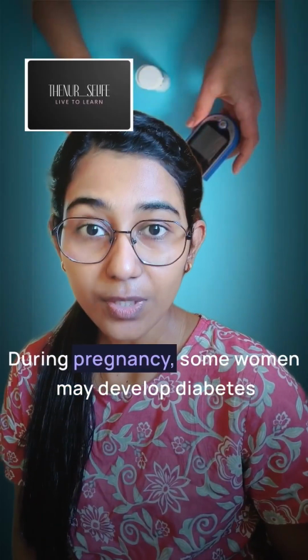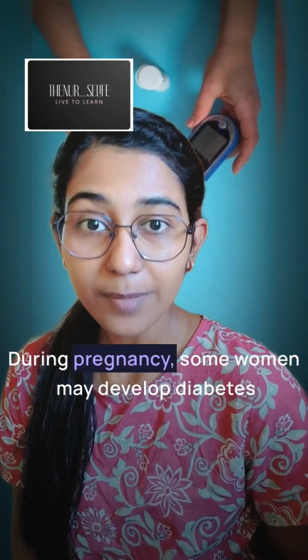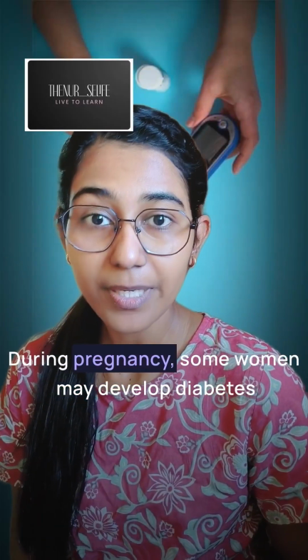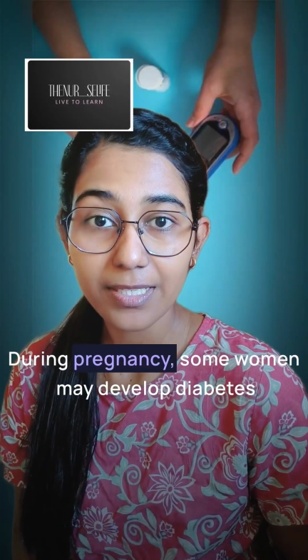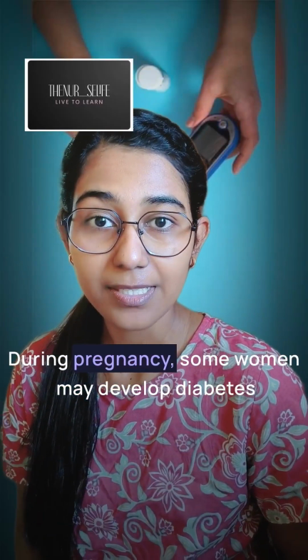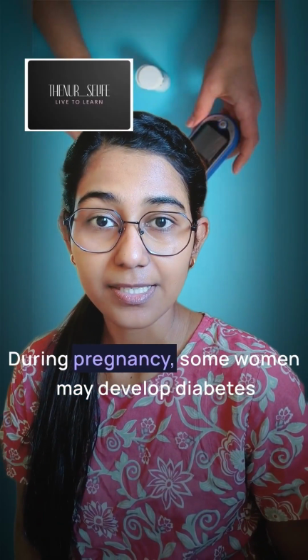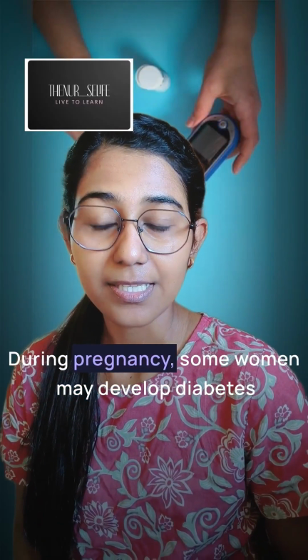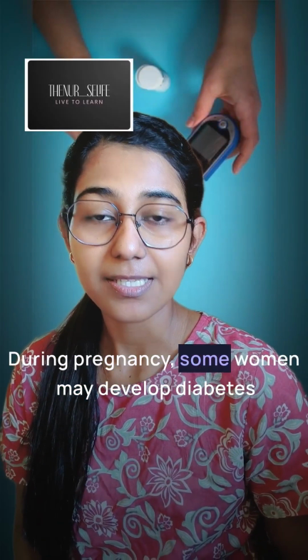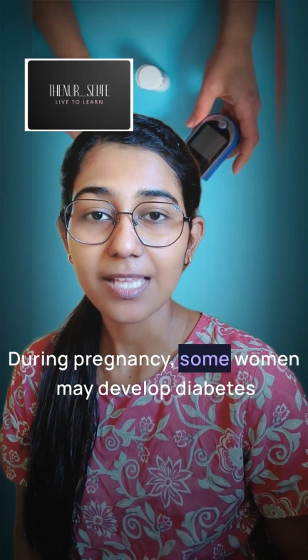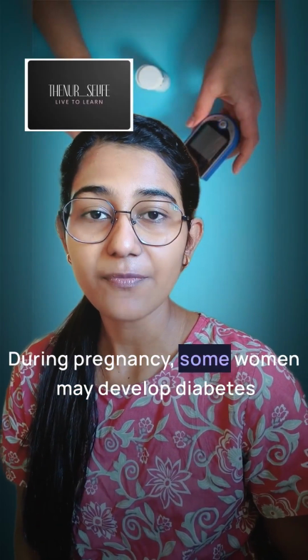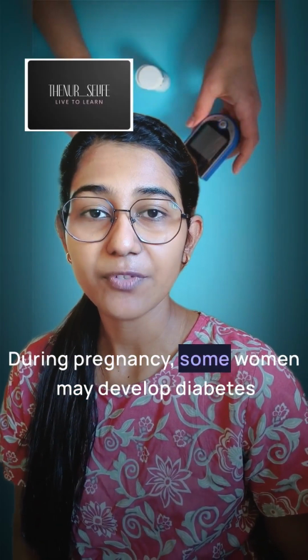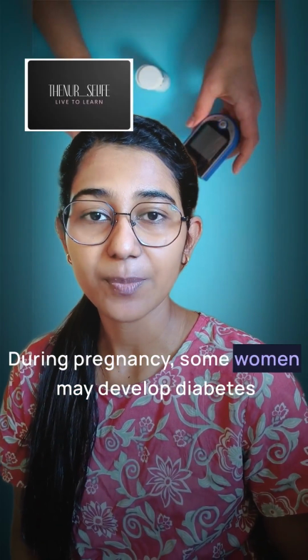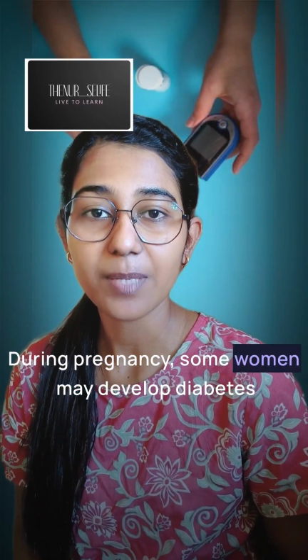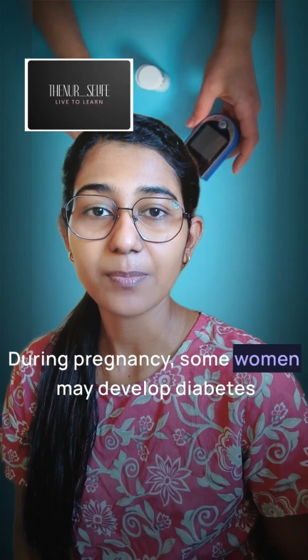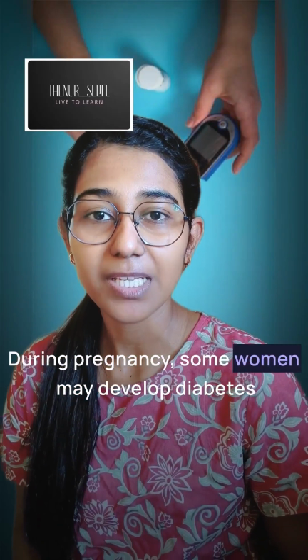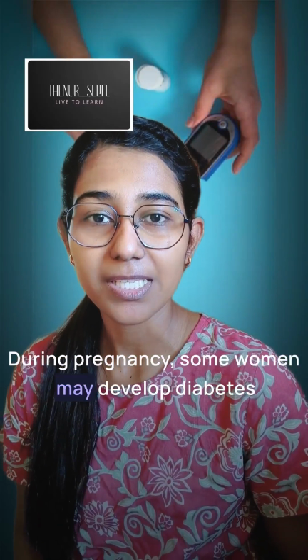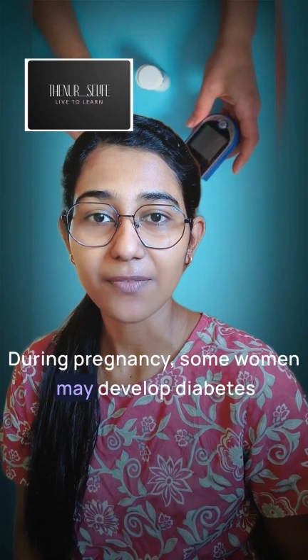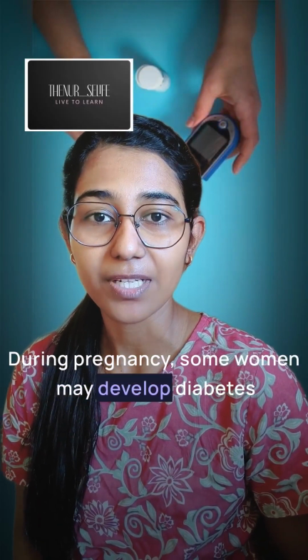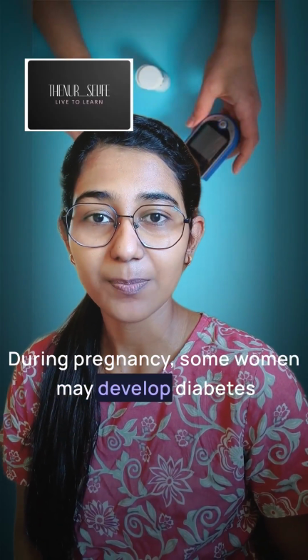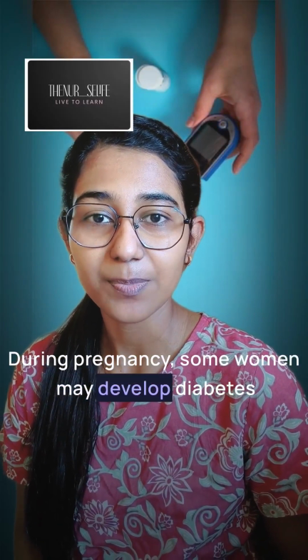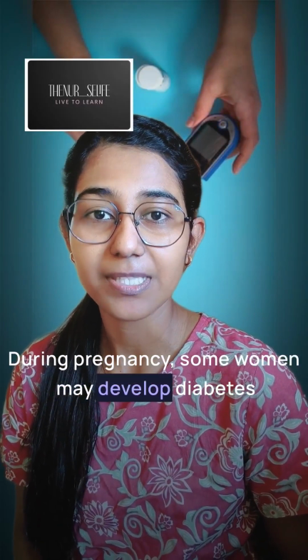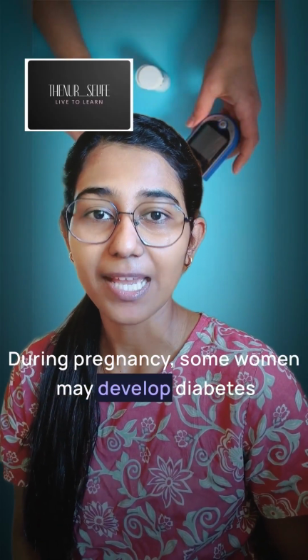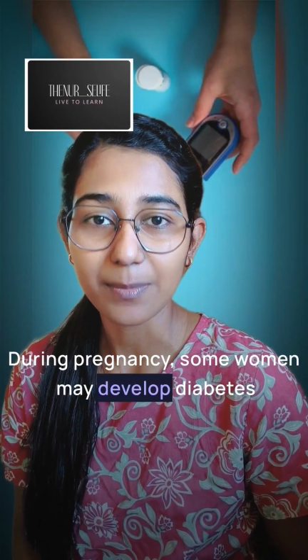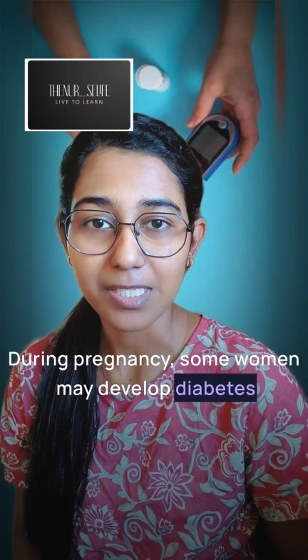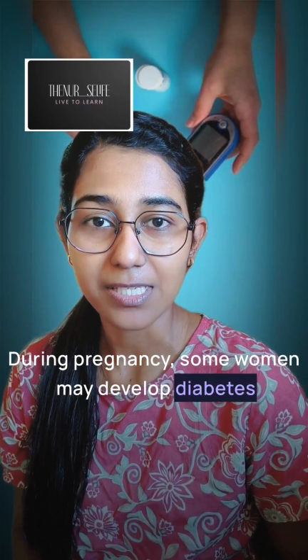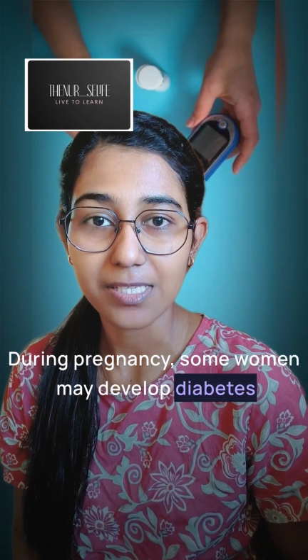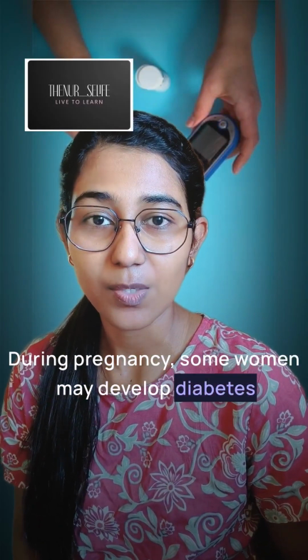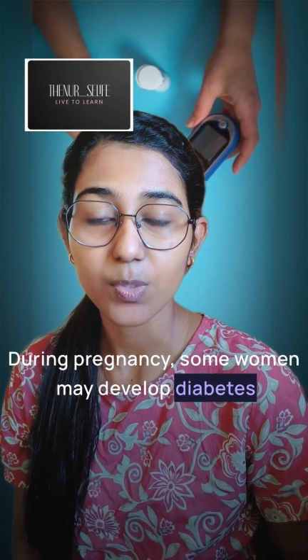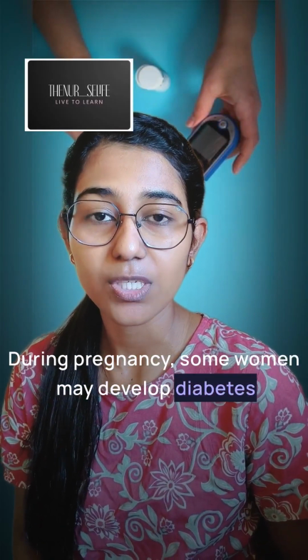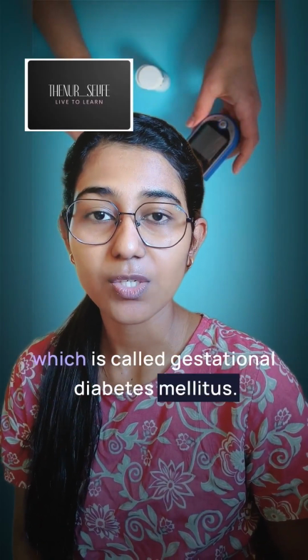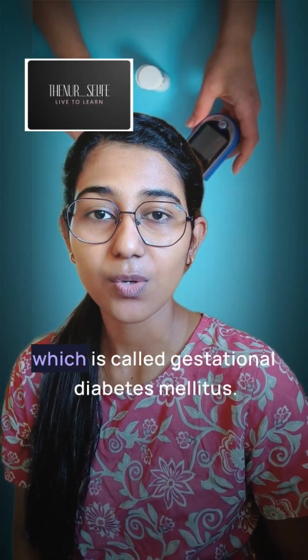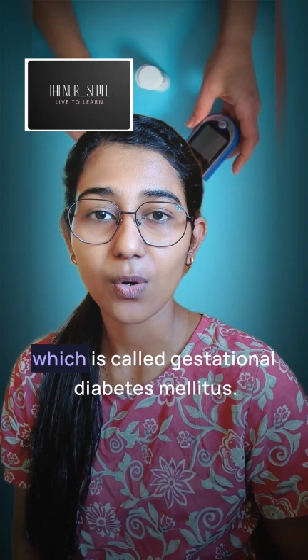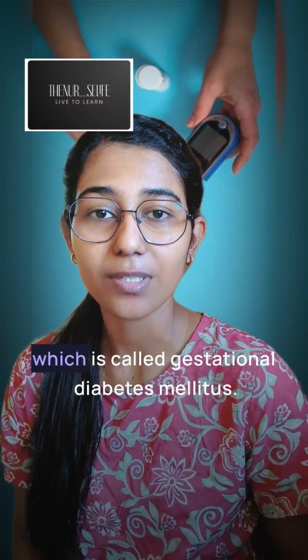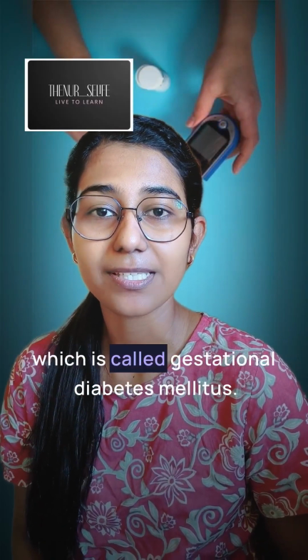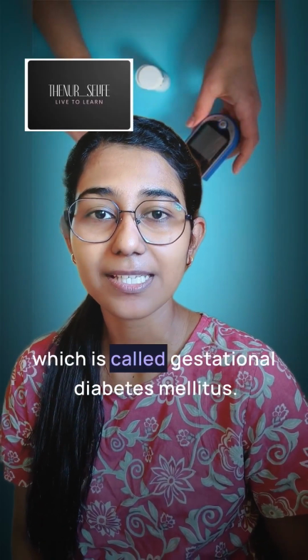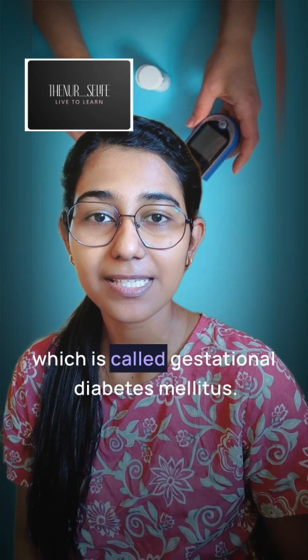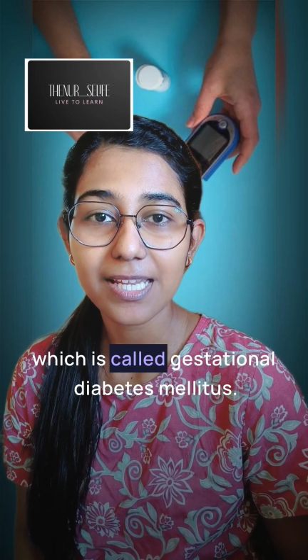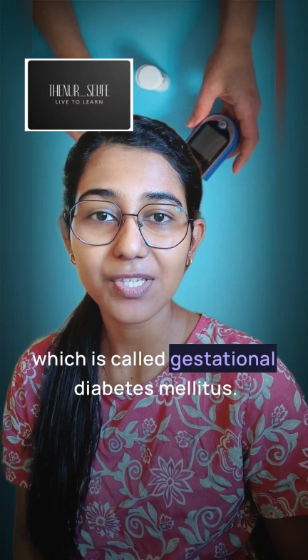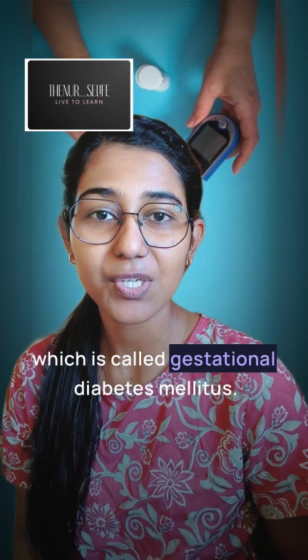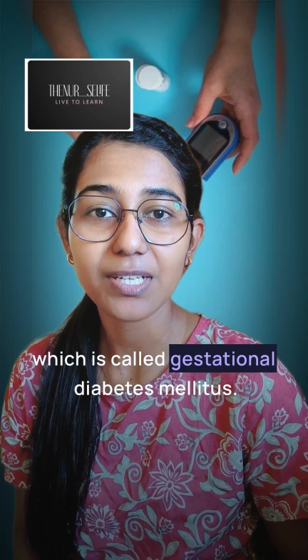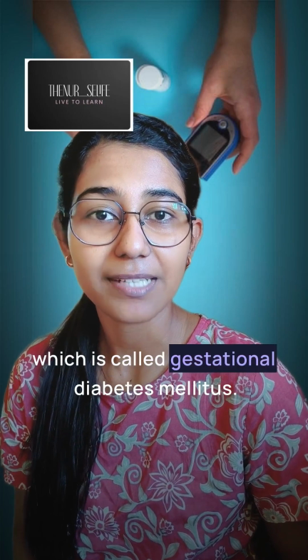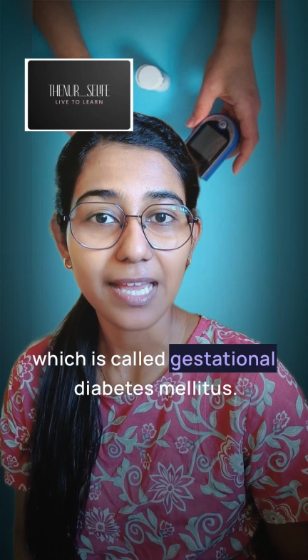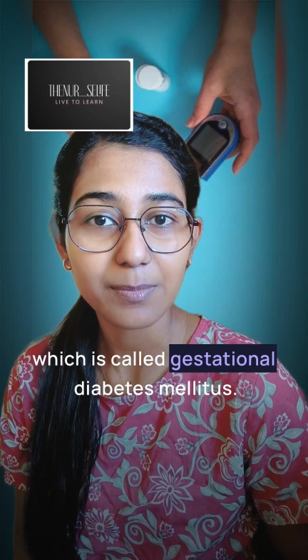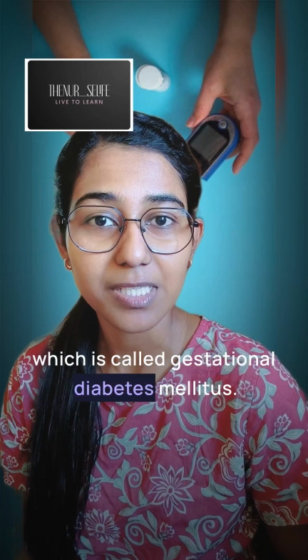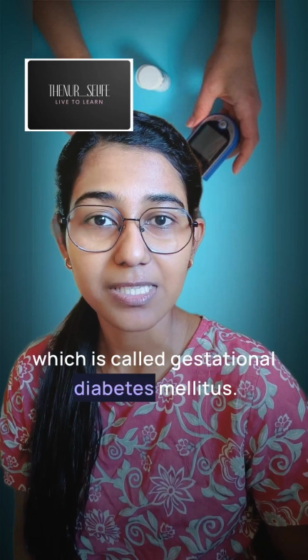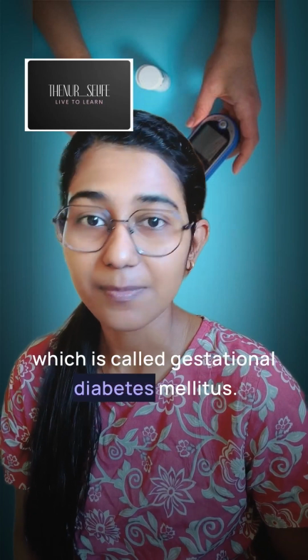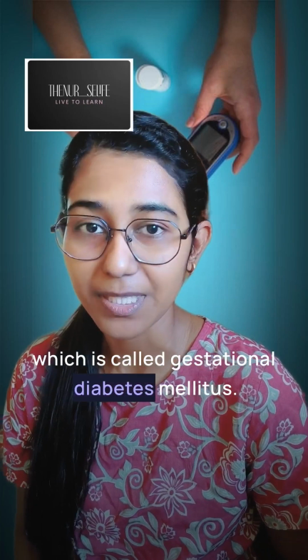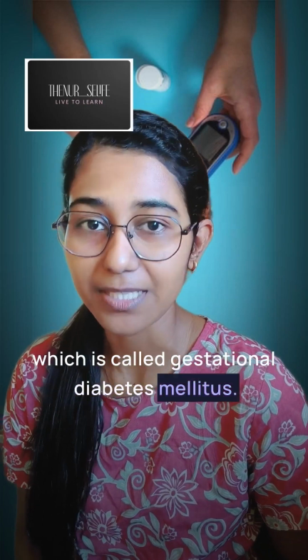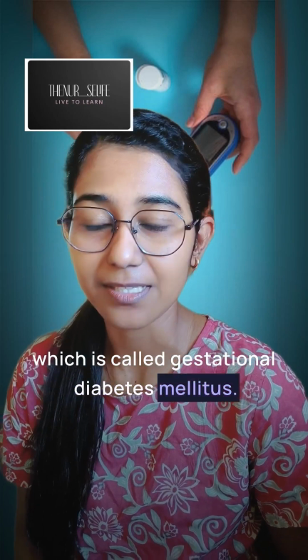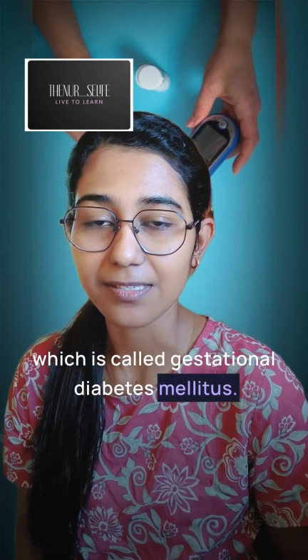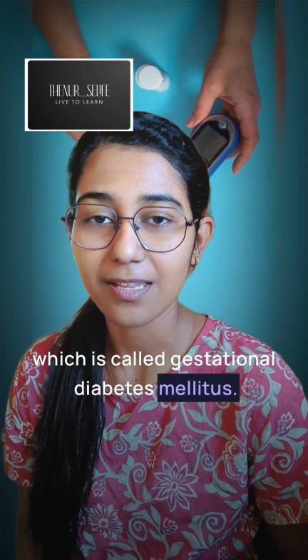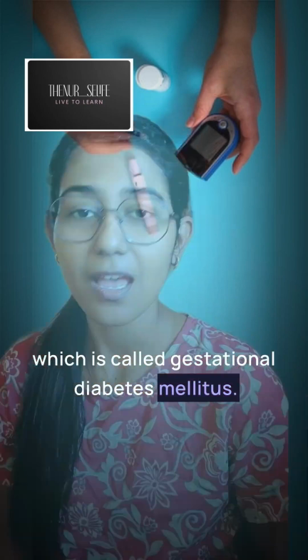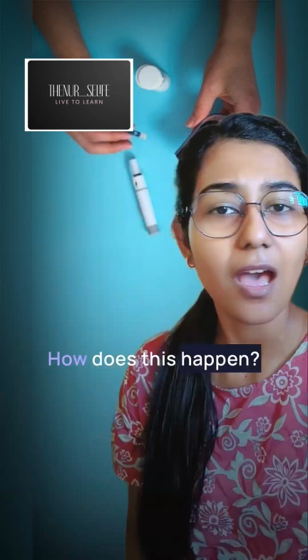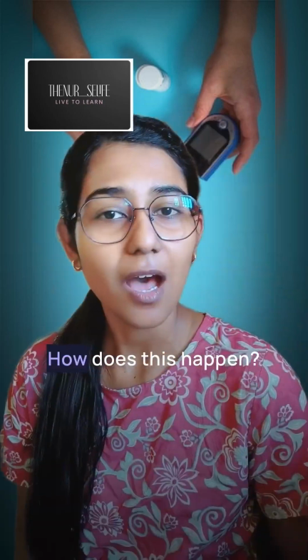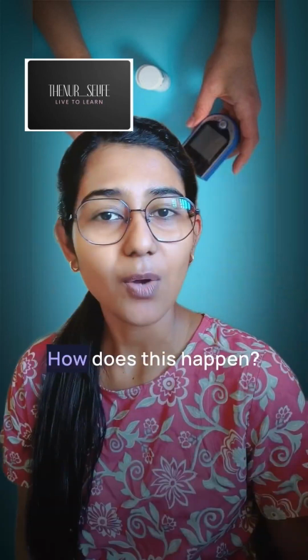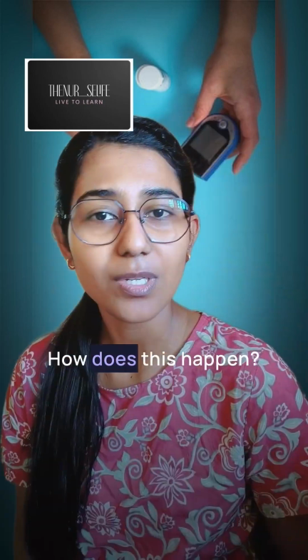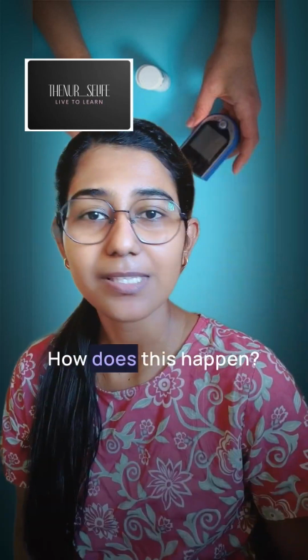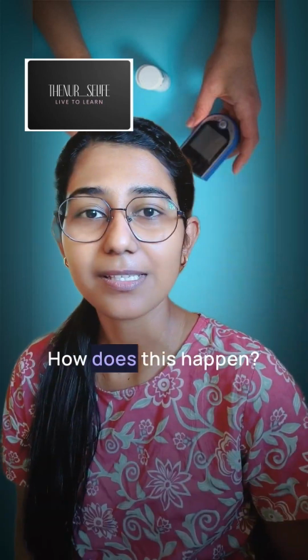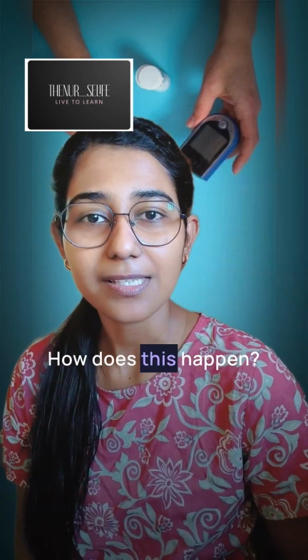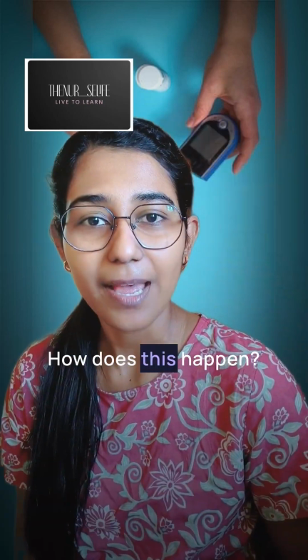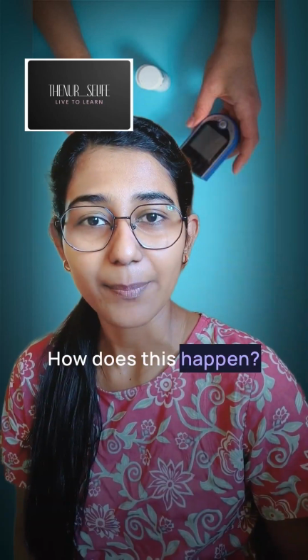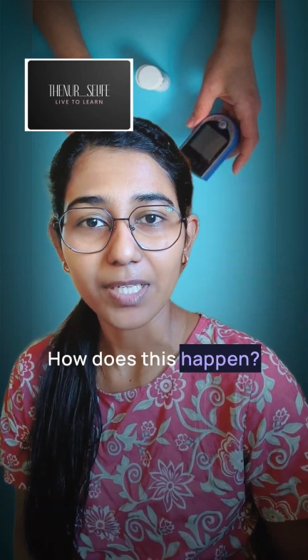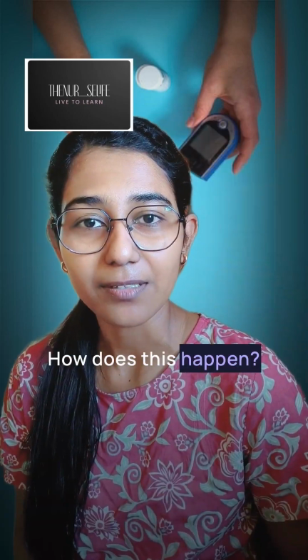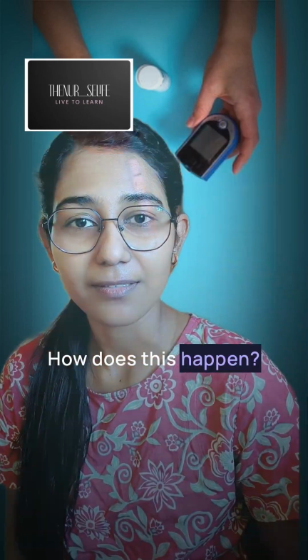During pregnancy, some women may develop diabetes, which is called gestational diabetes mellitus. How does this happen?